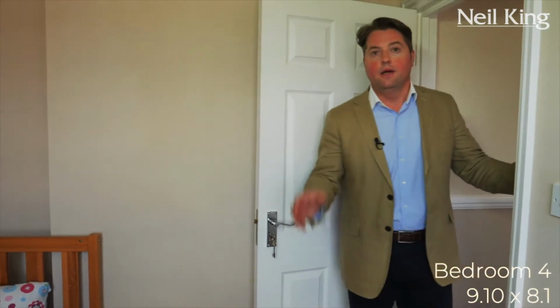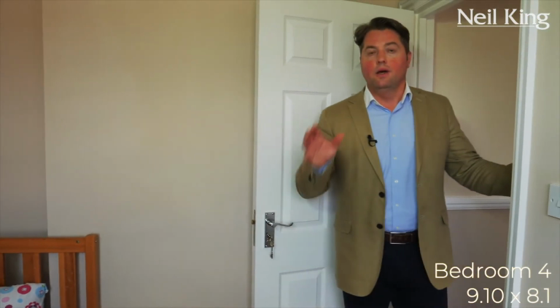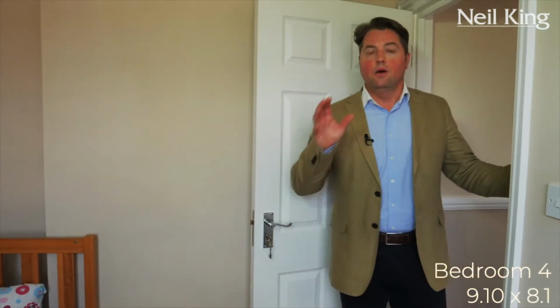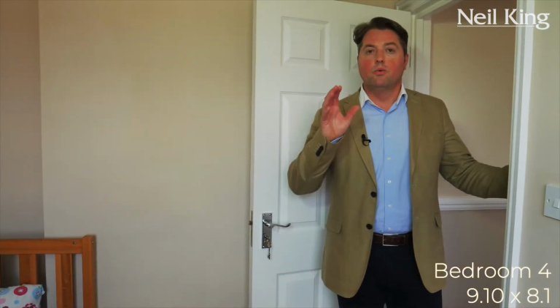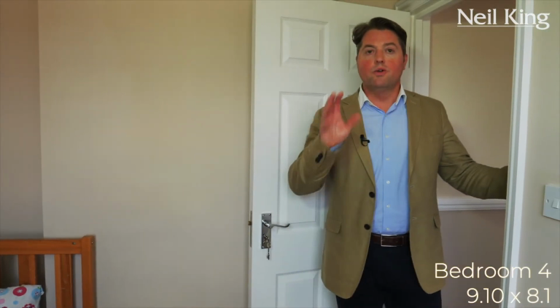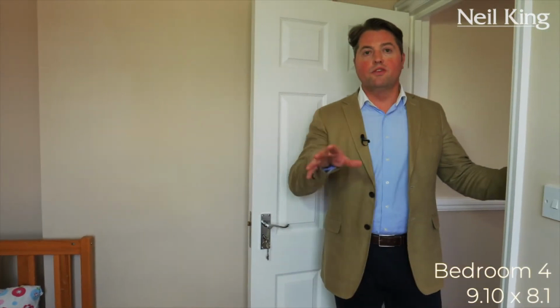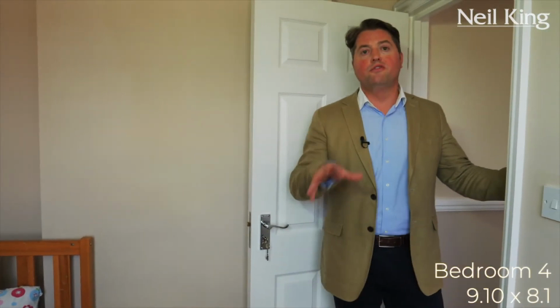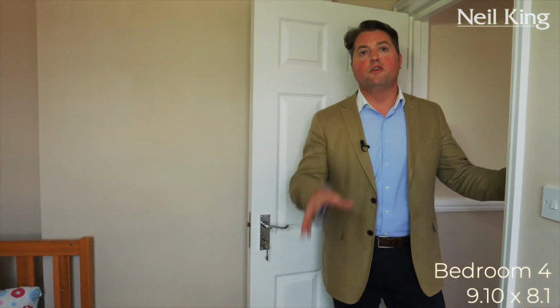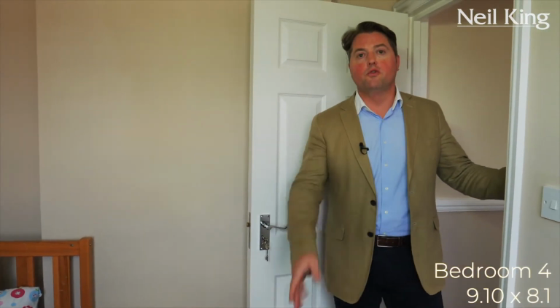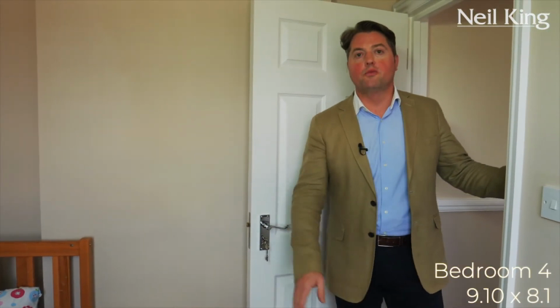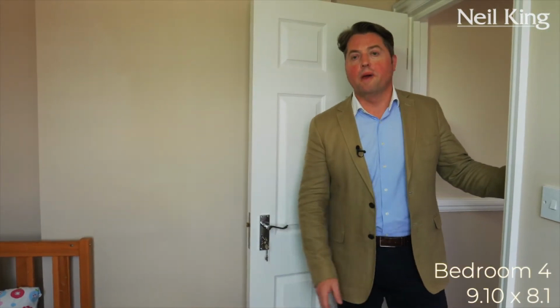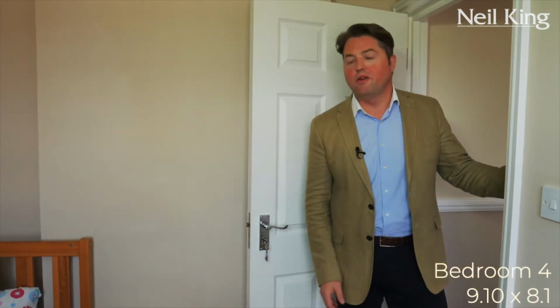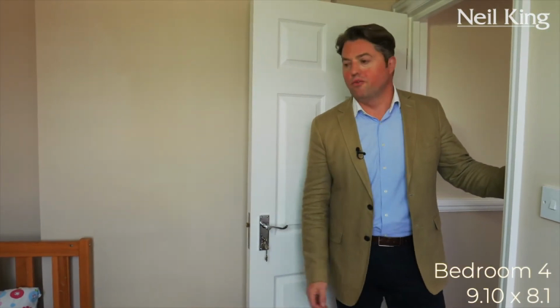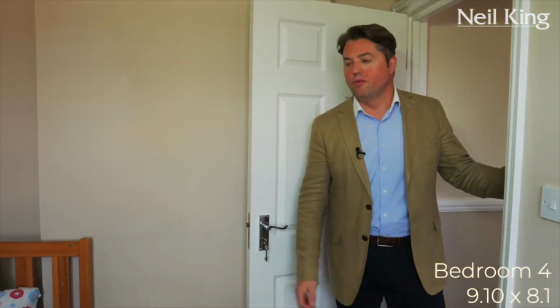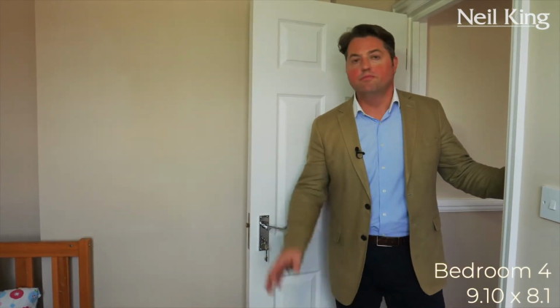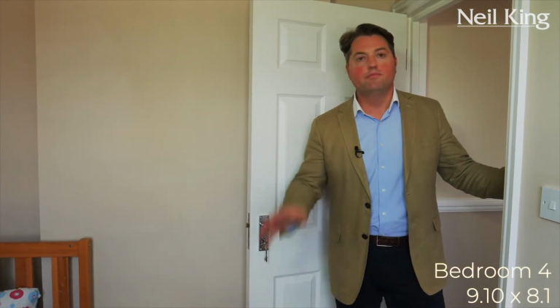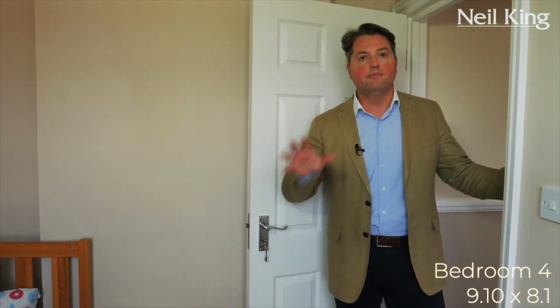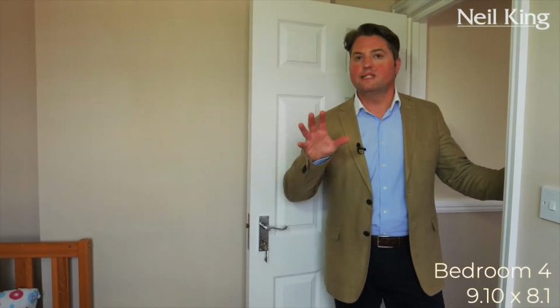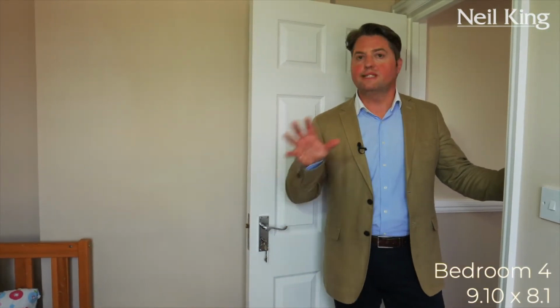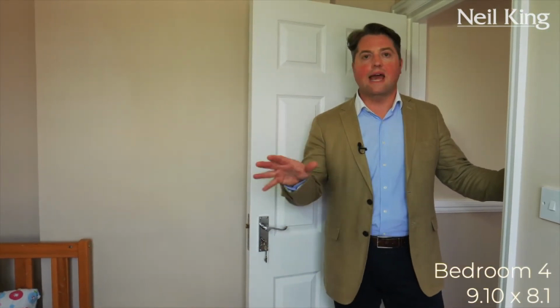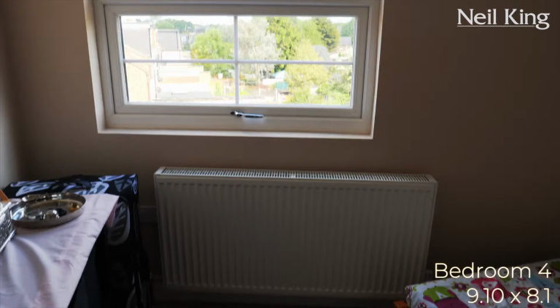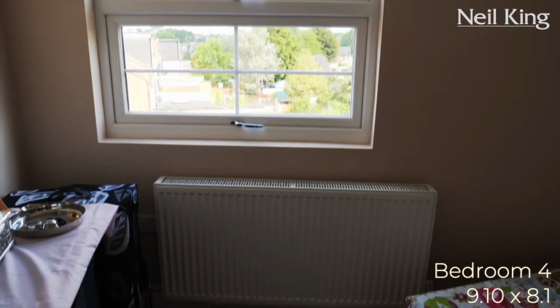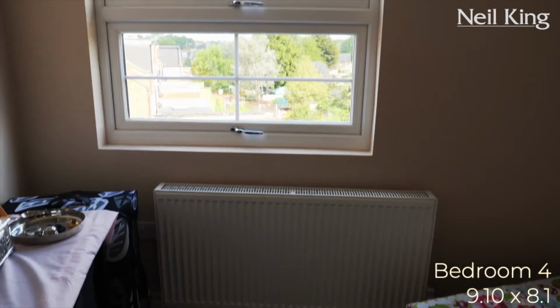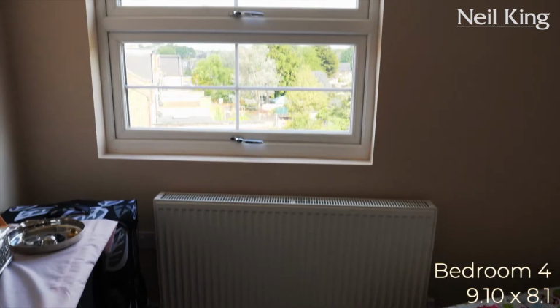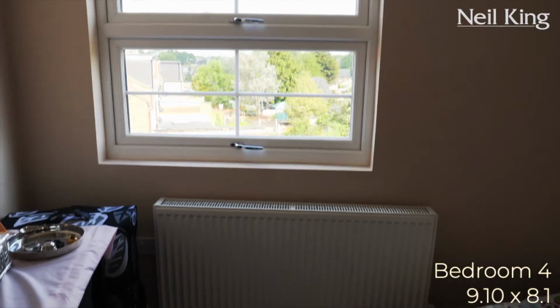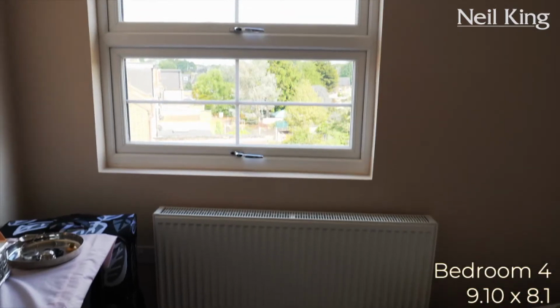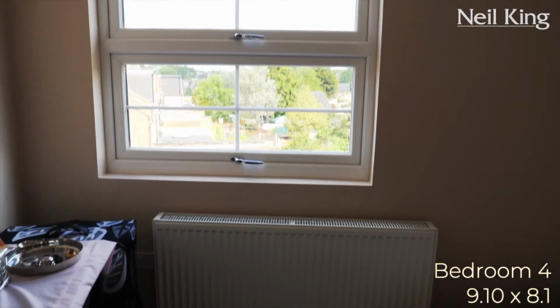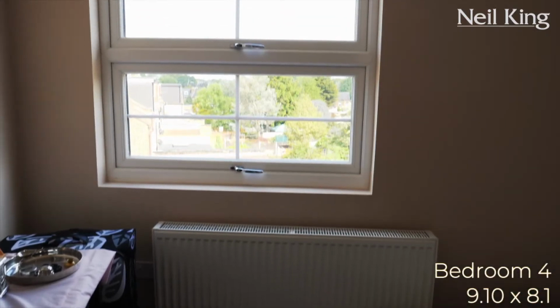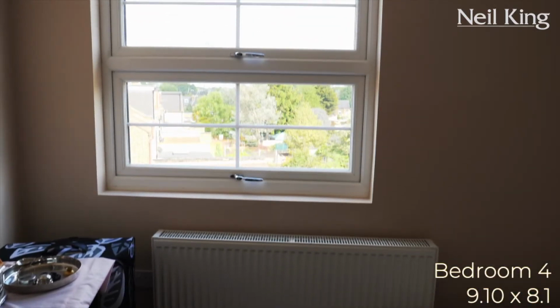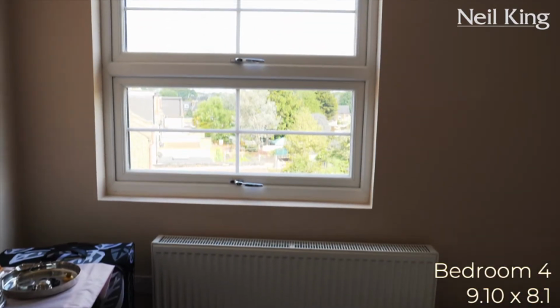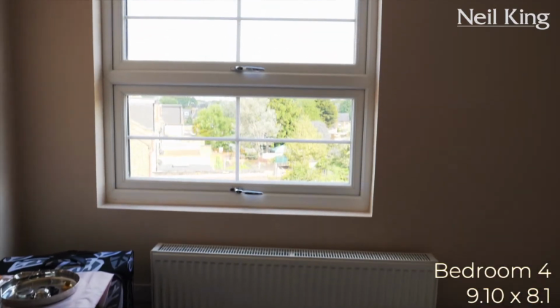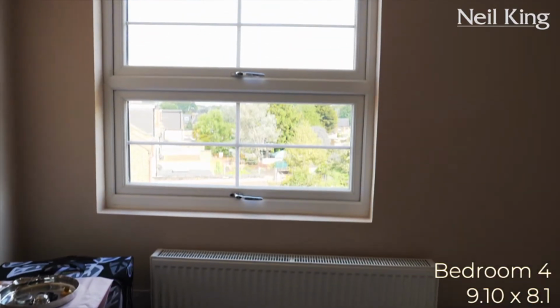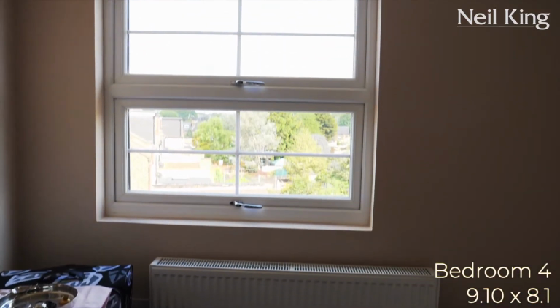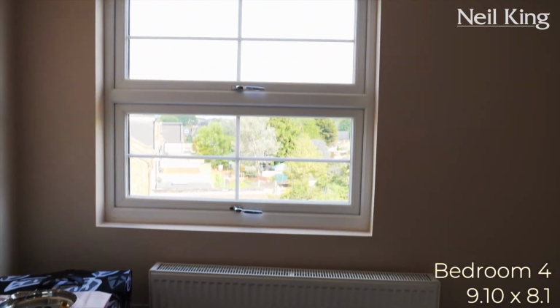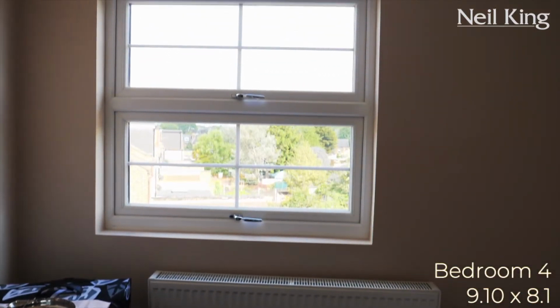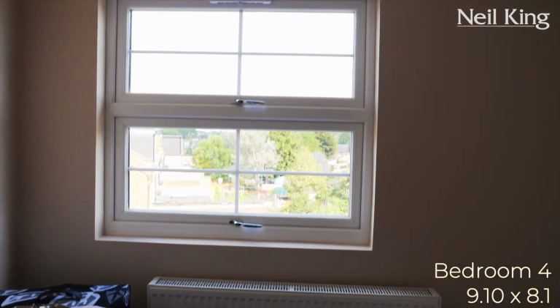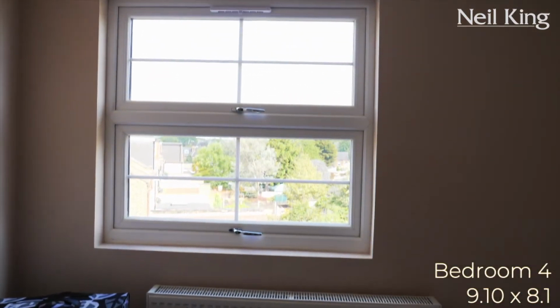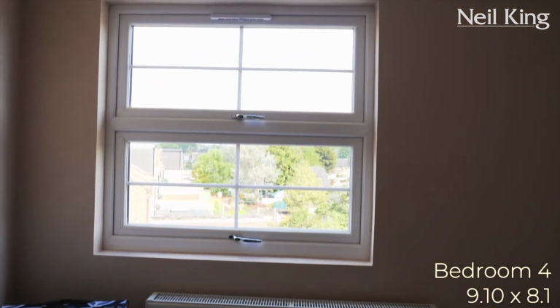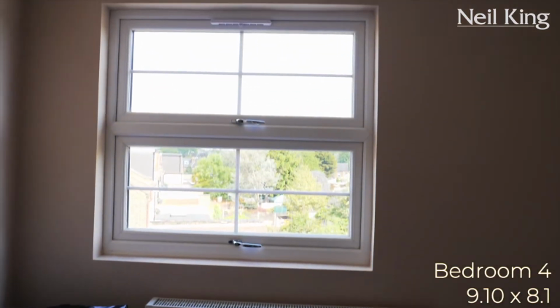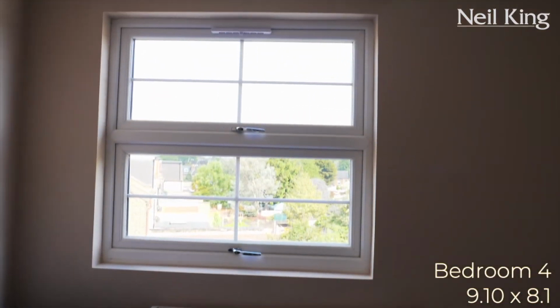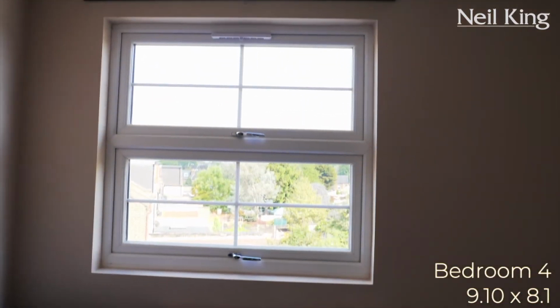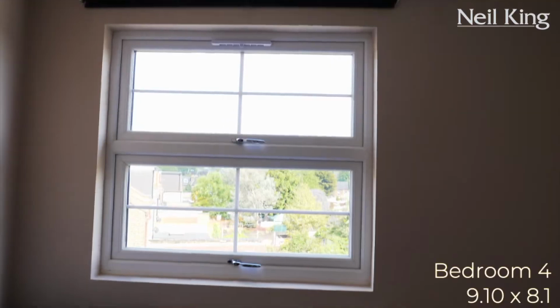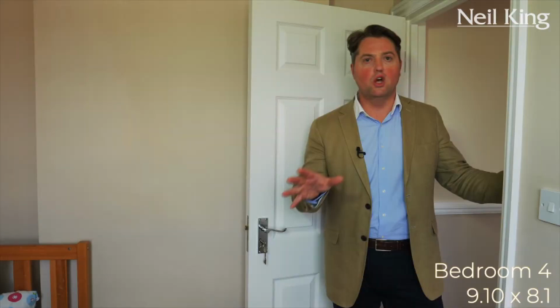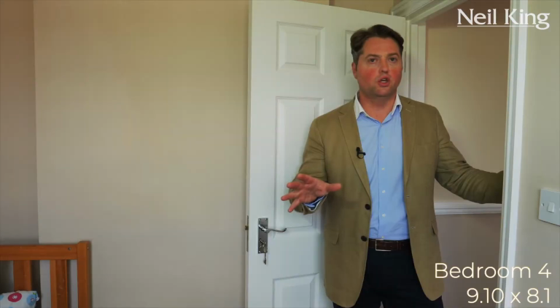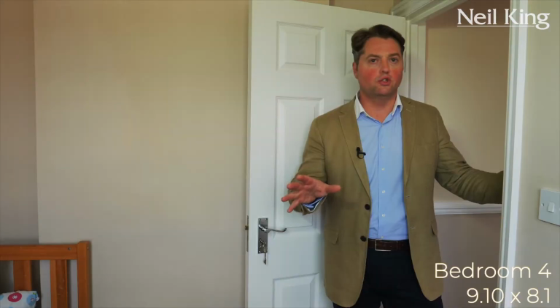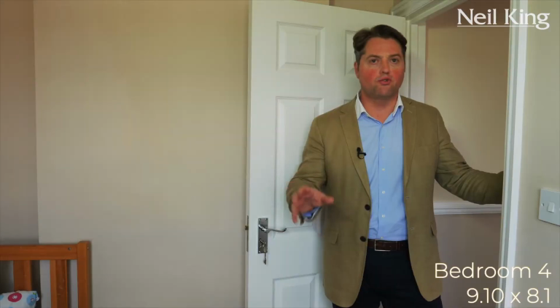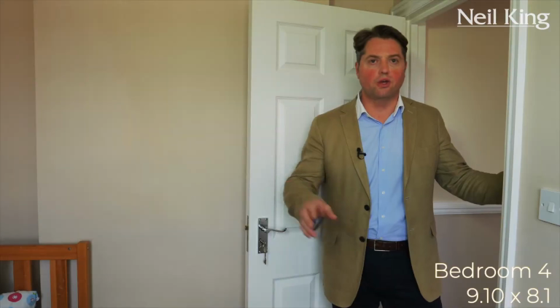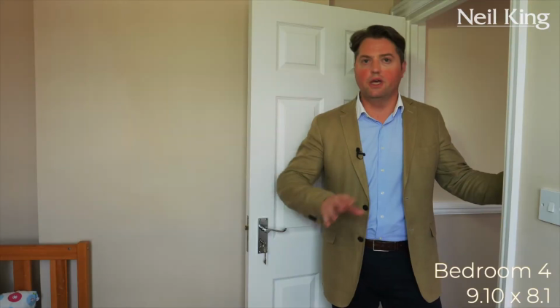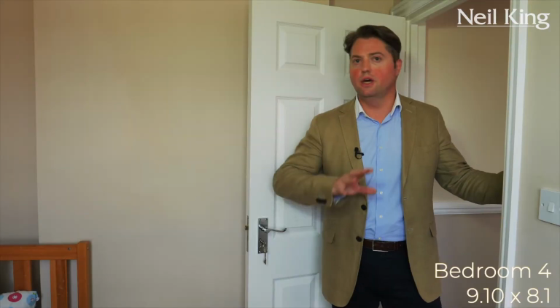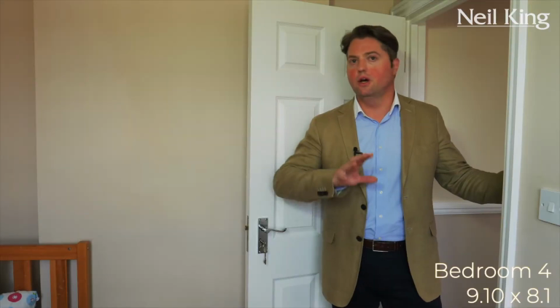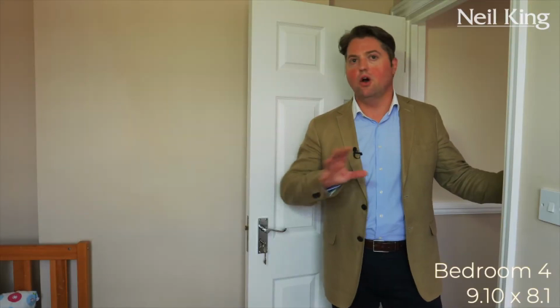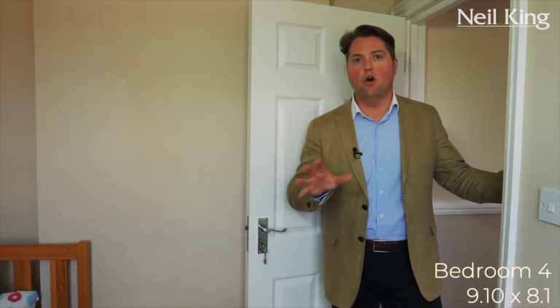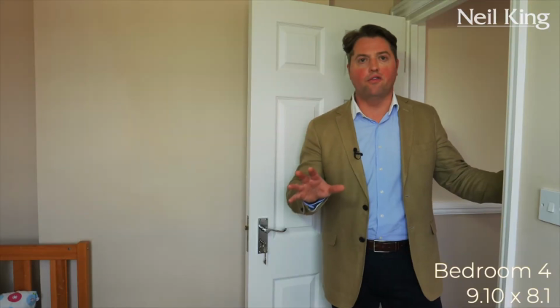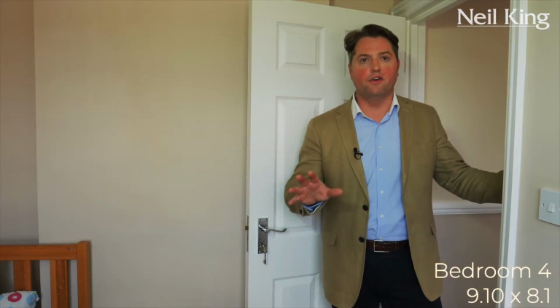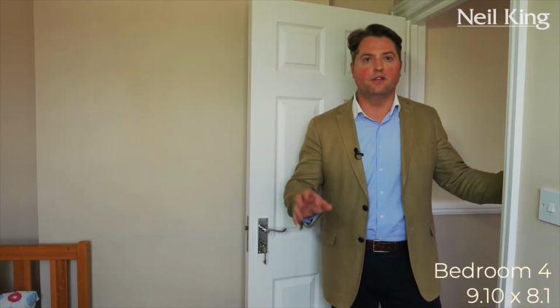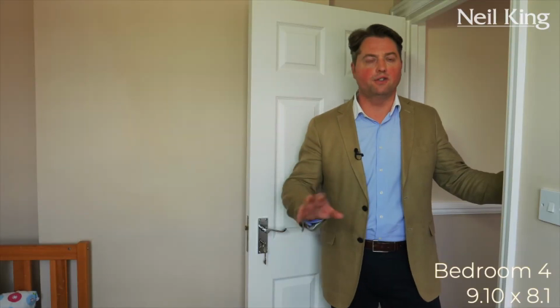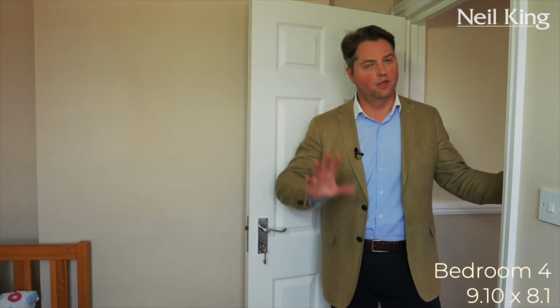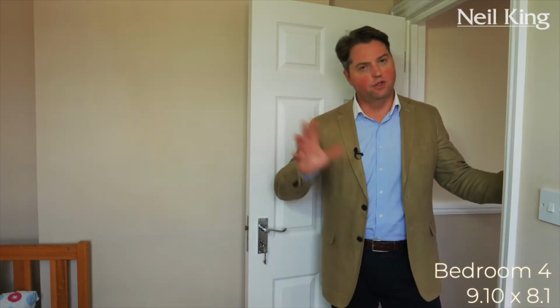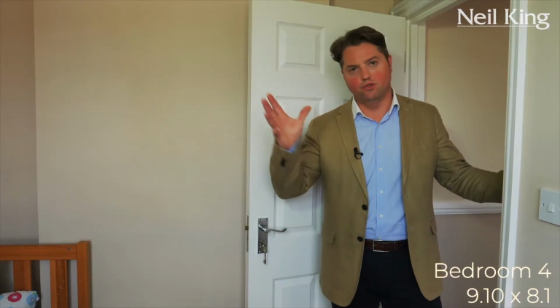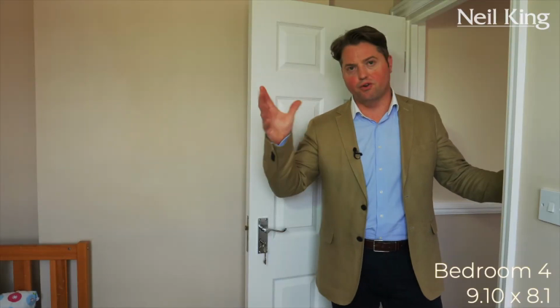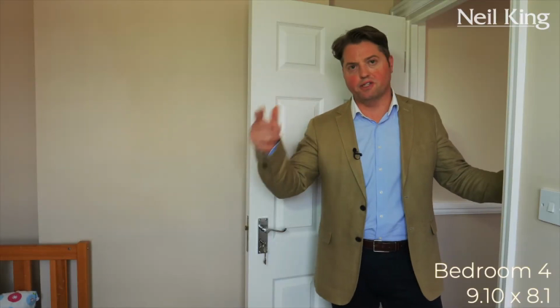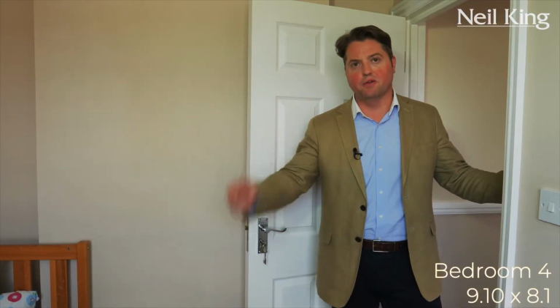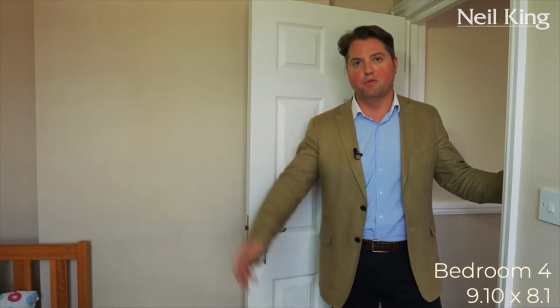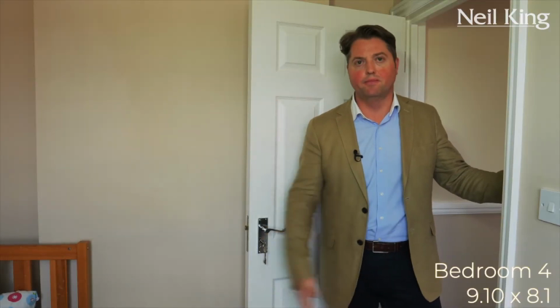We're in the fourth bedroom. Standard single room — it could serve as a child's room, nursery, office, or dressing room.